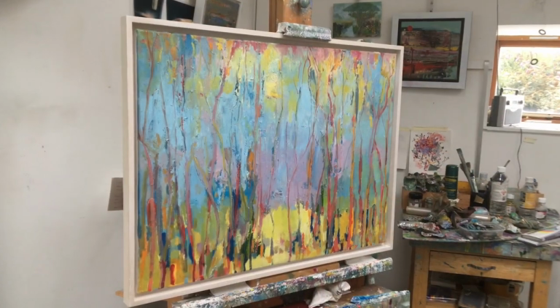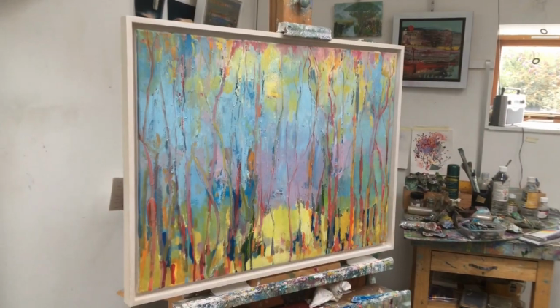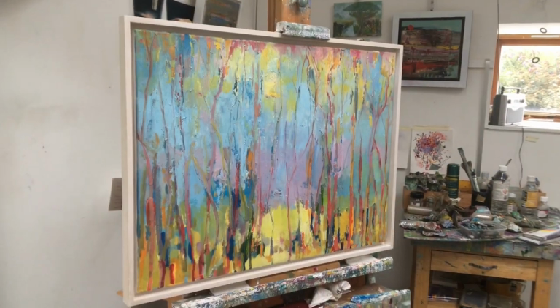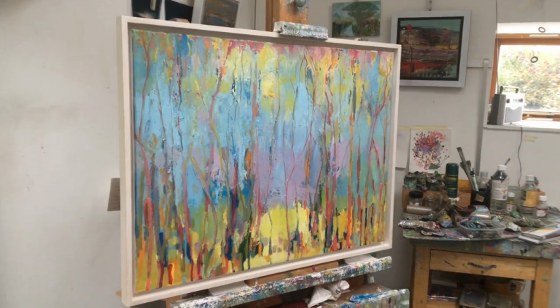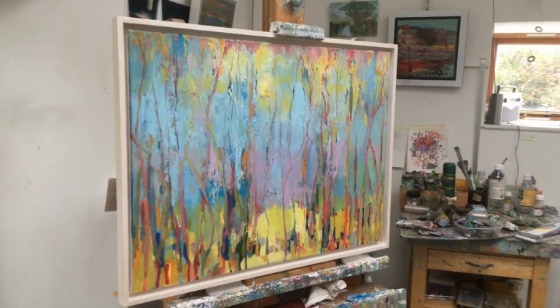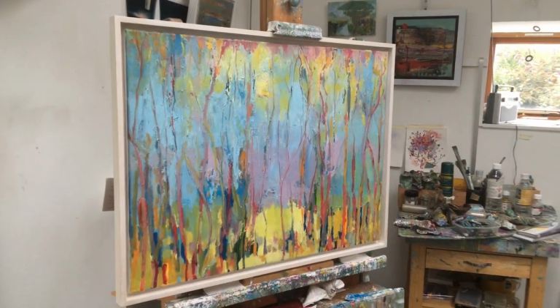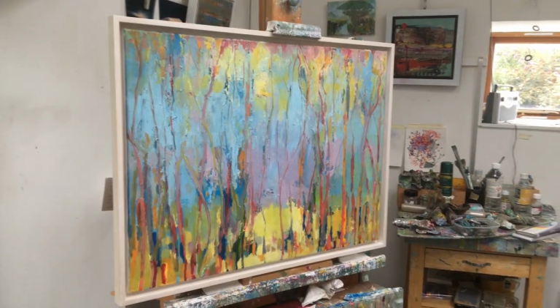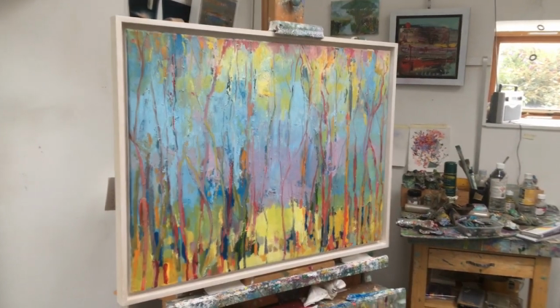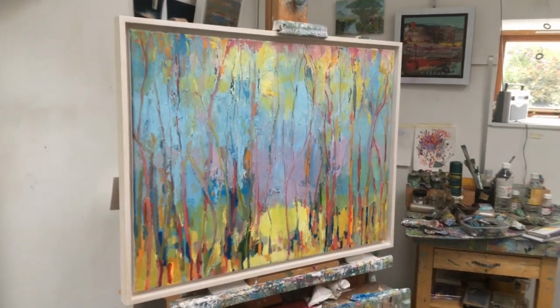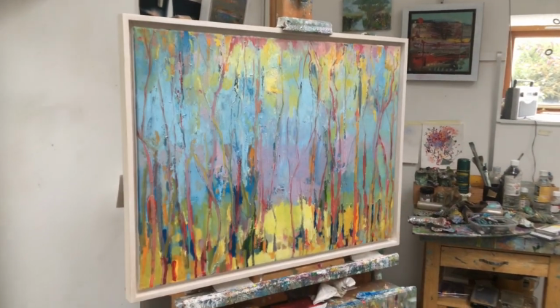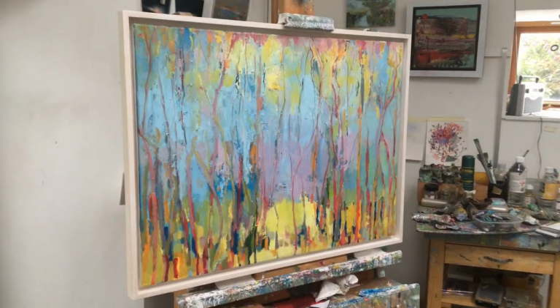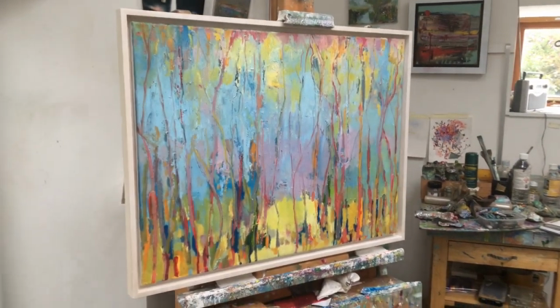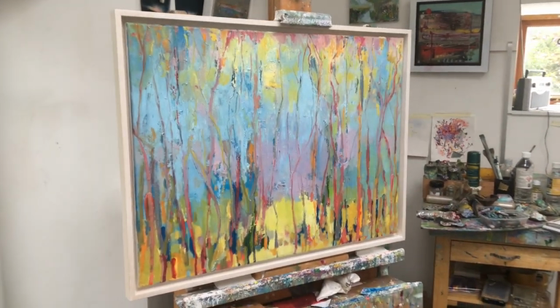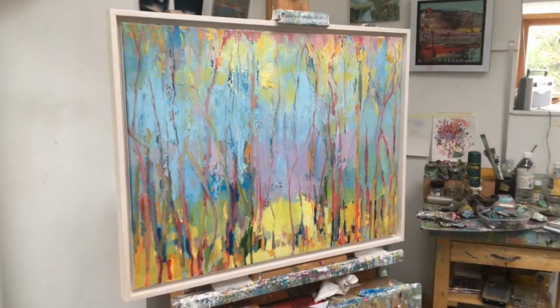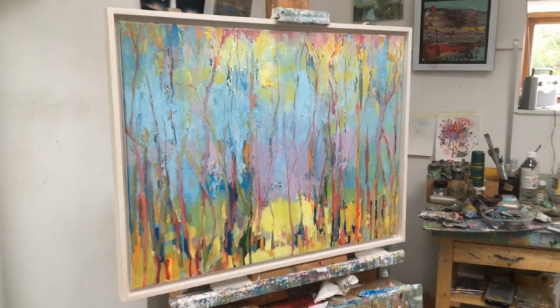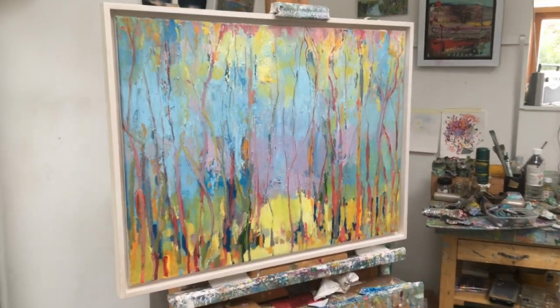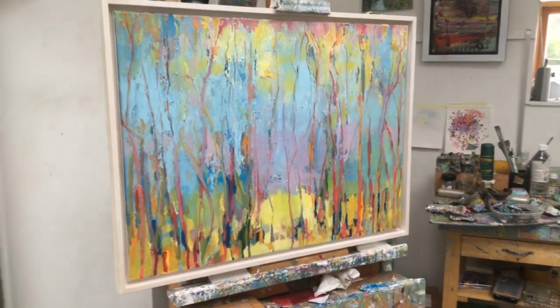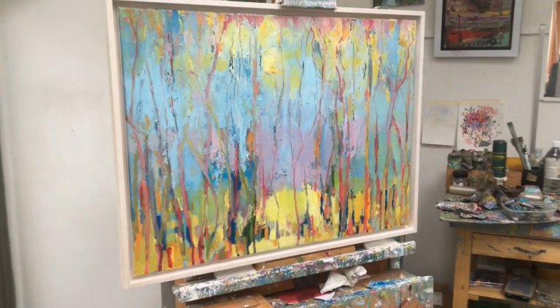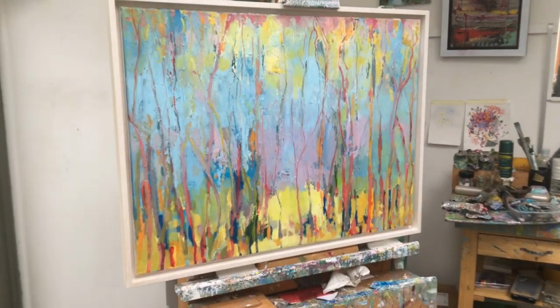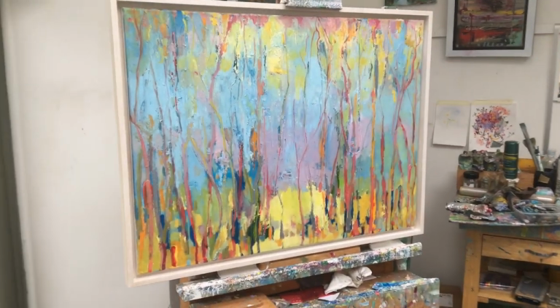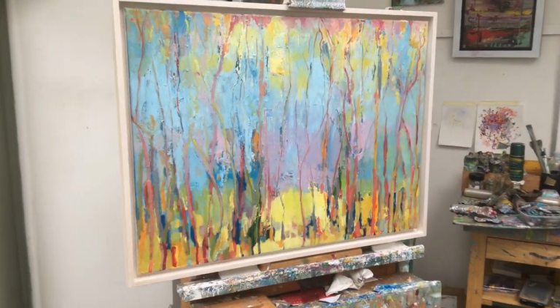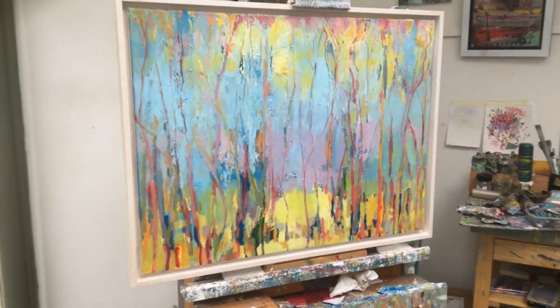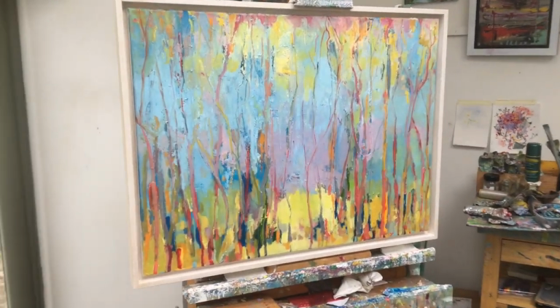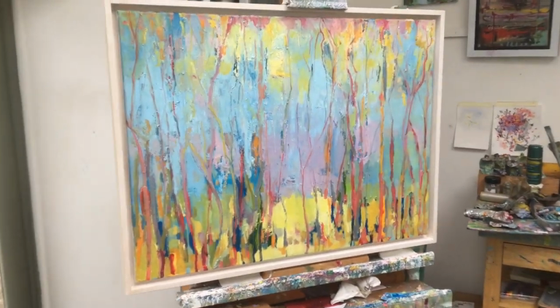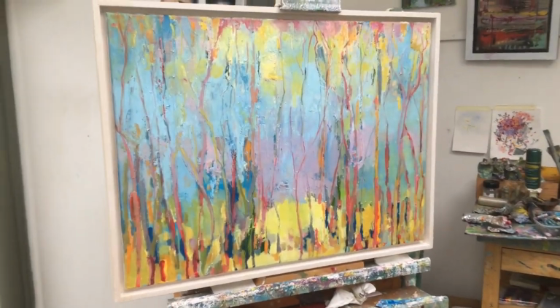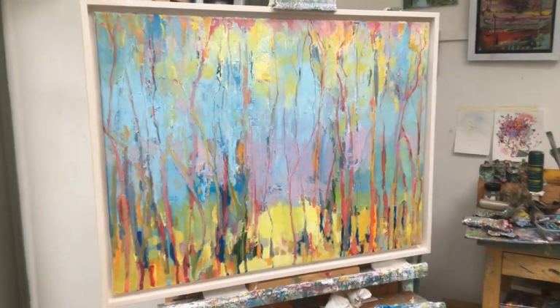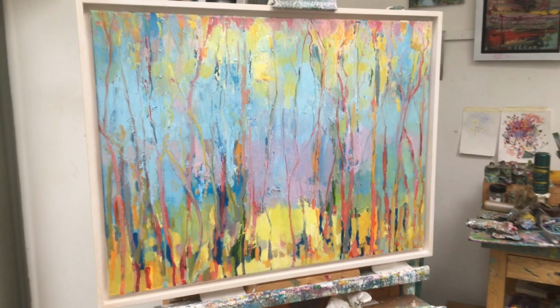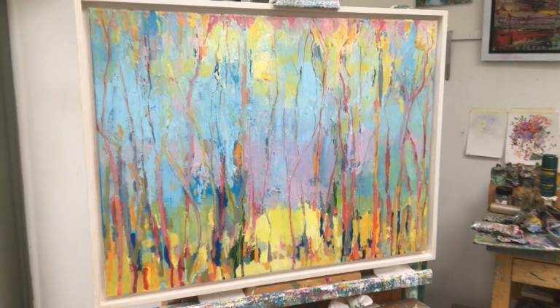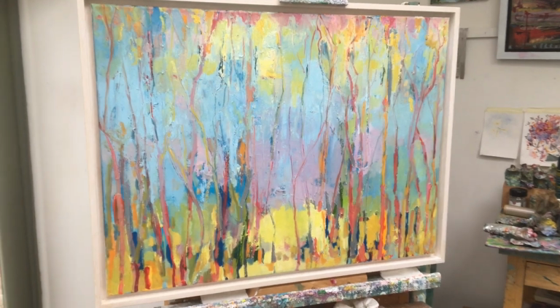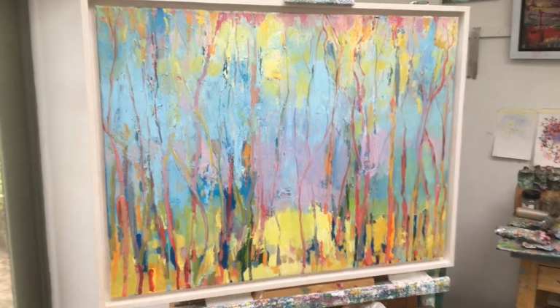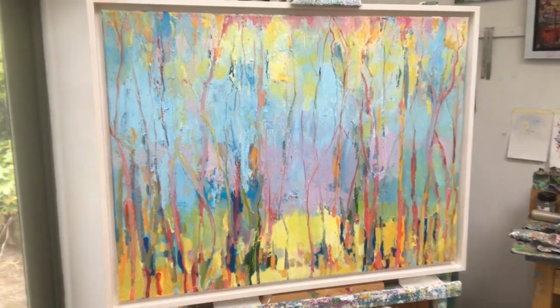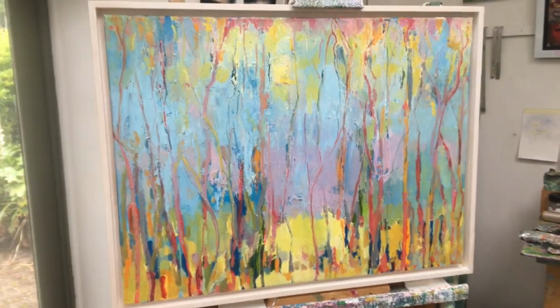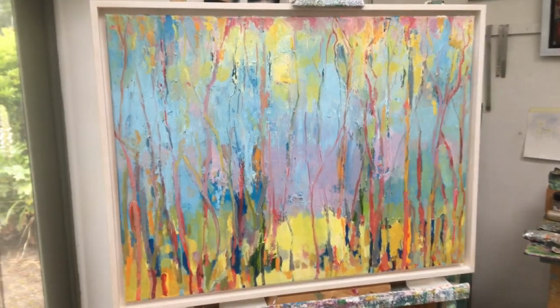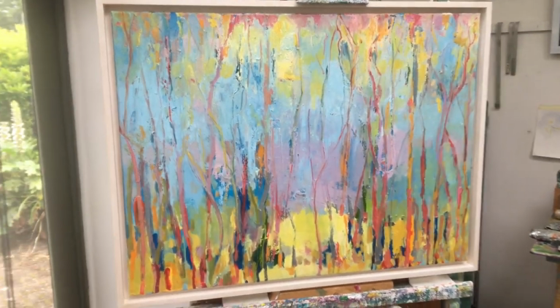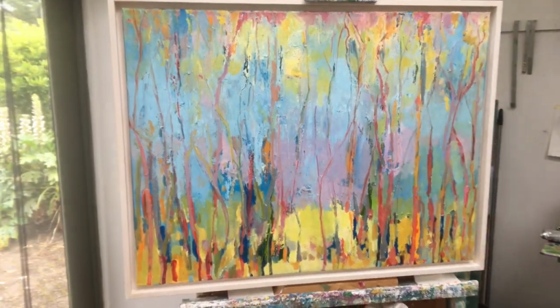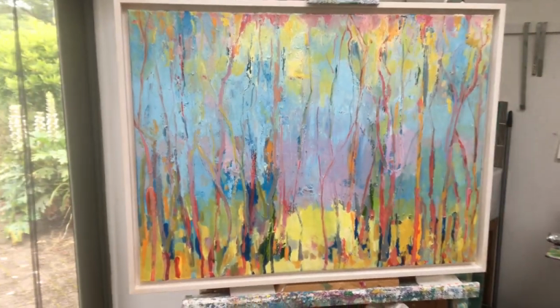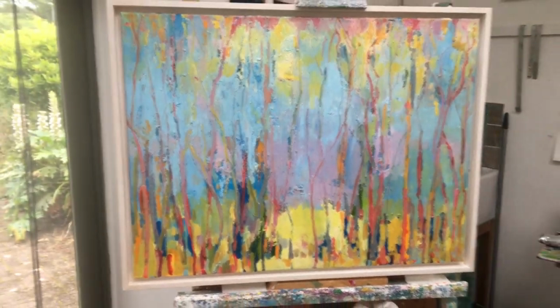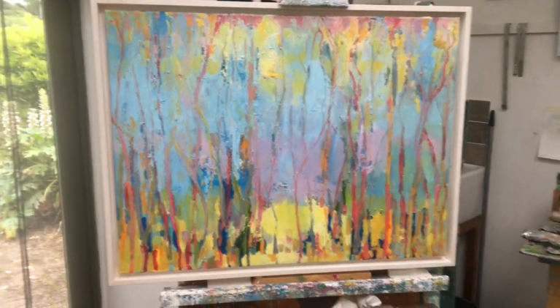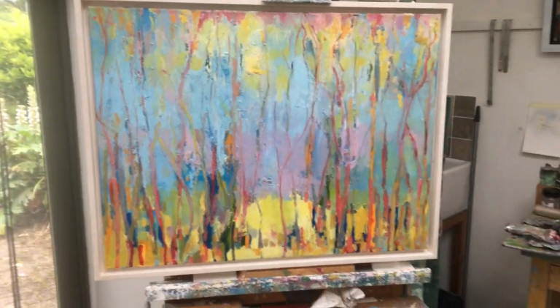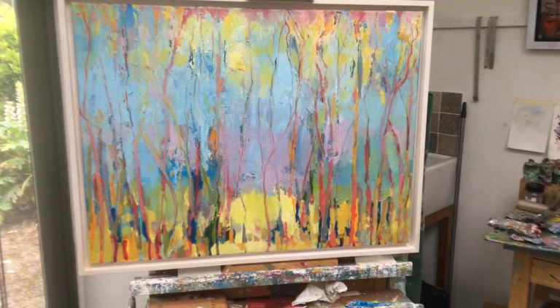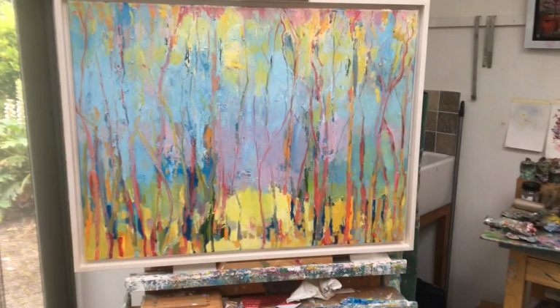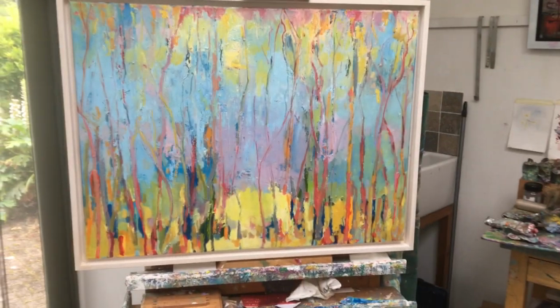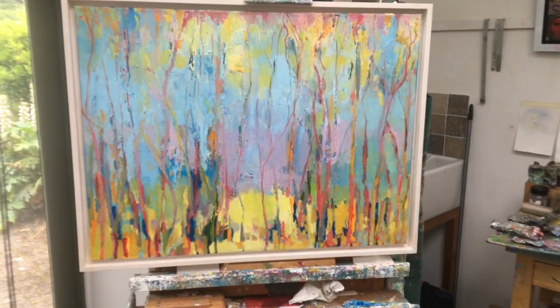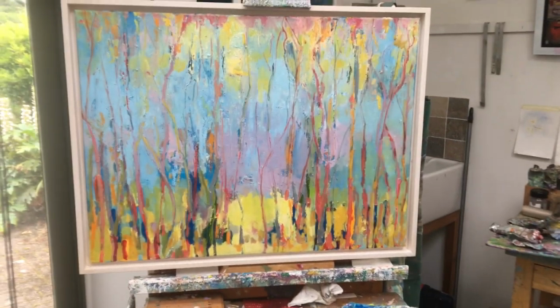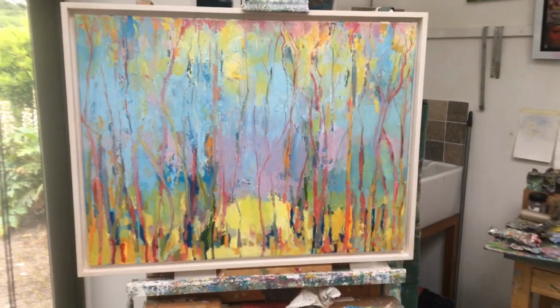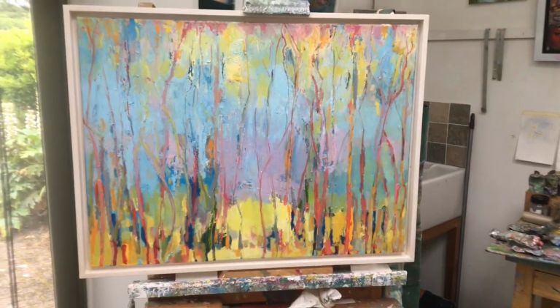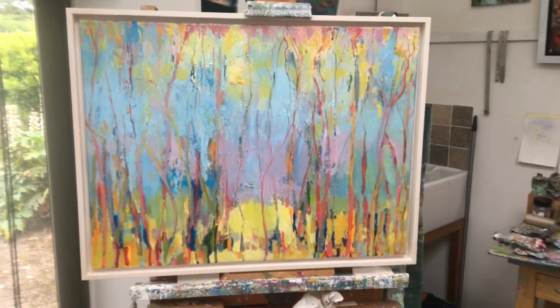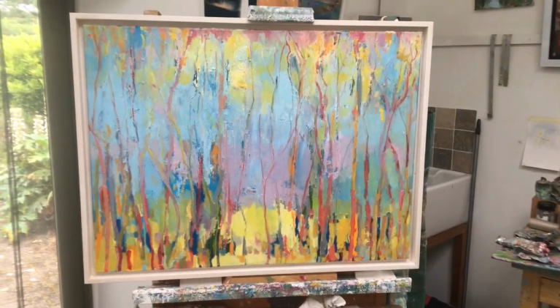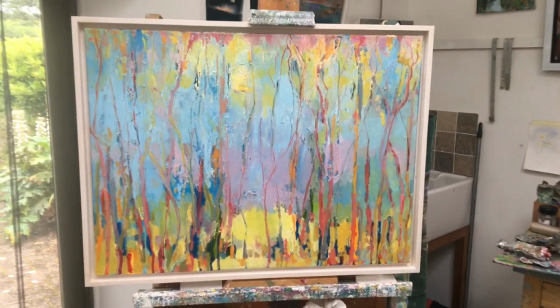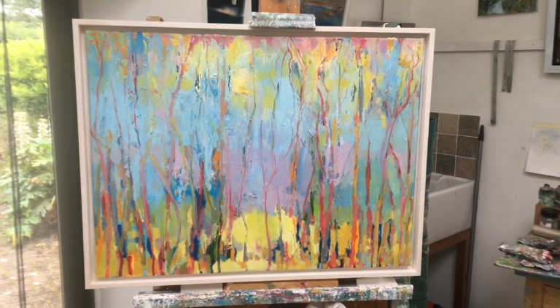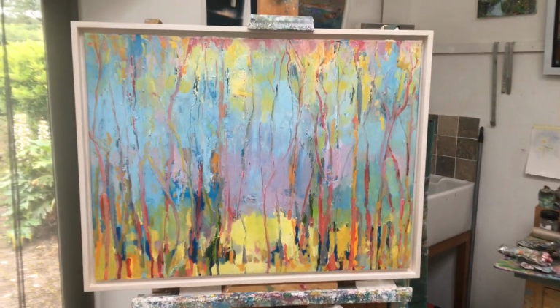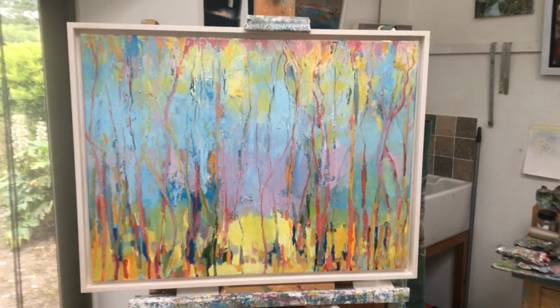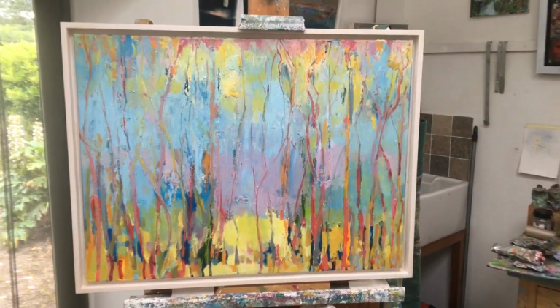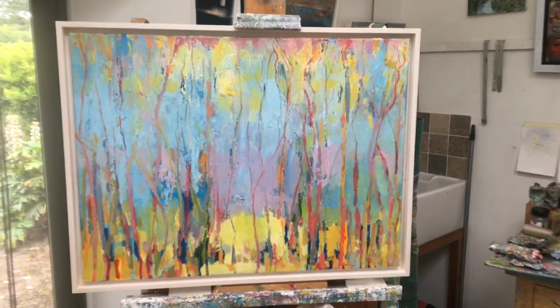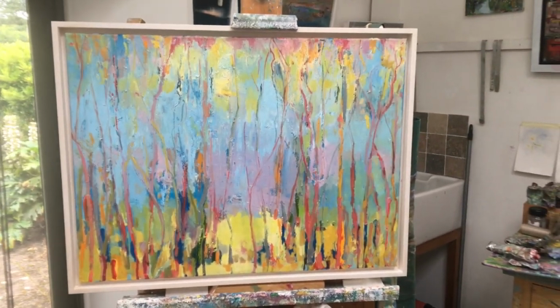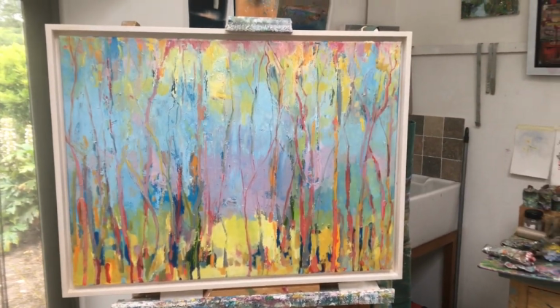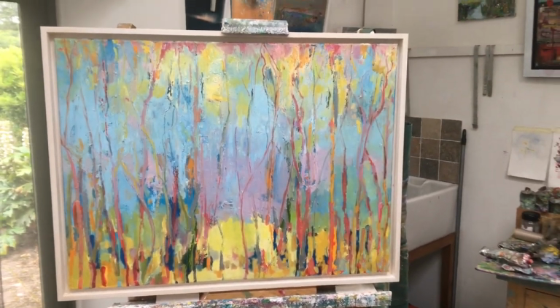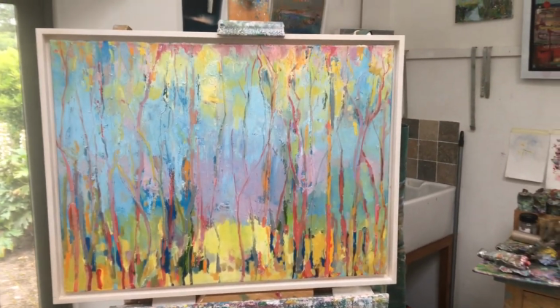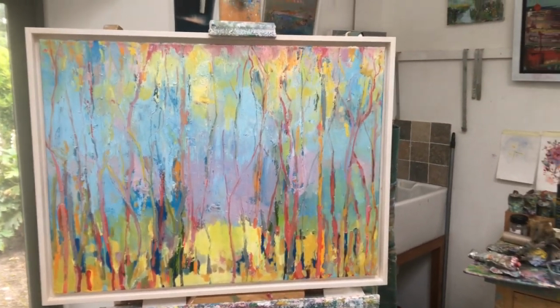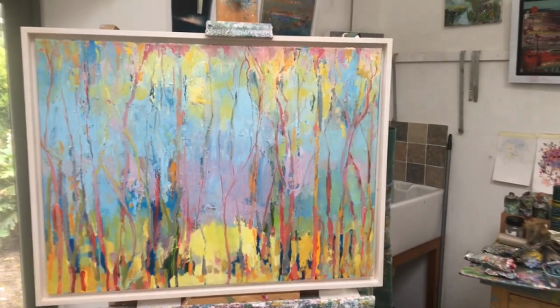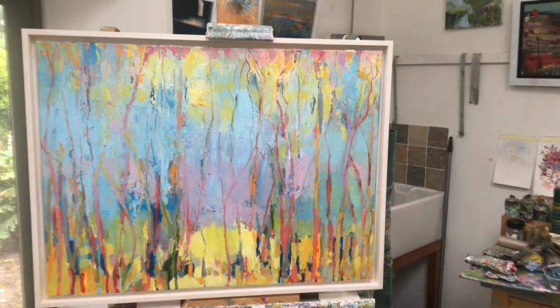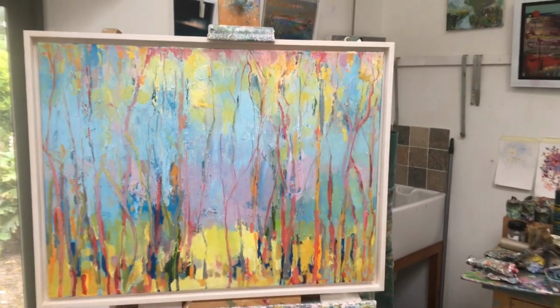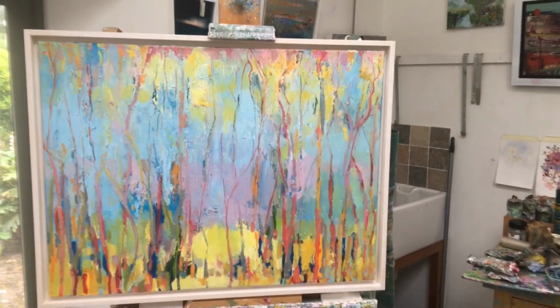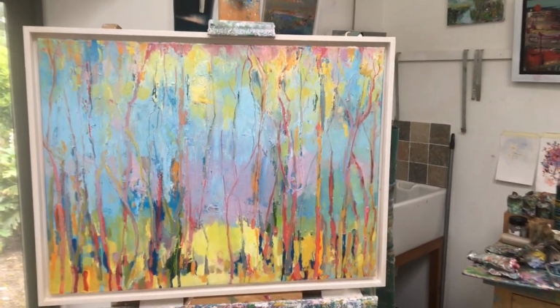In my work, I aim to capture the experience and emotion of the changing light in nature. This is spring trees in the woods.